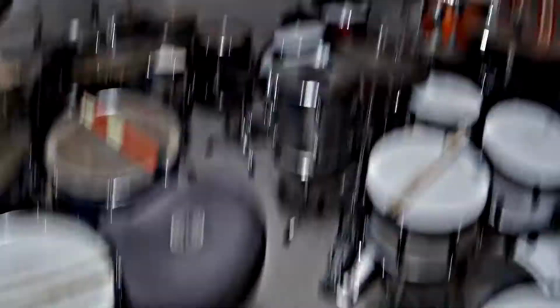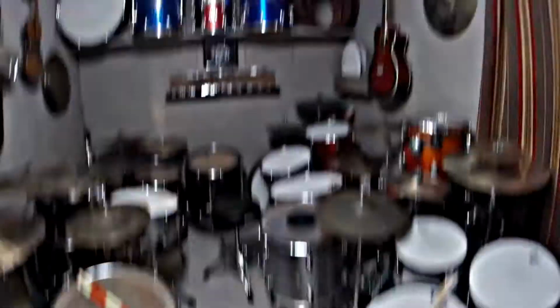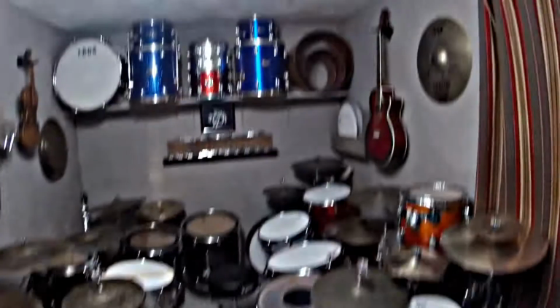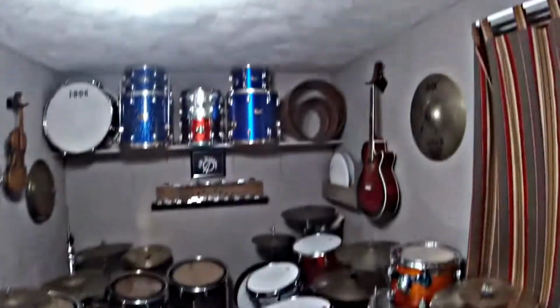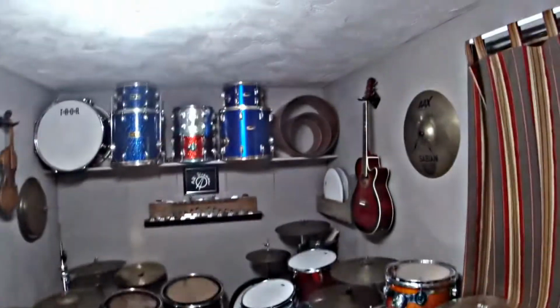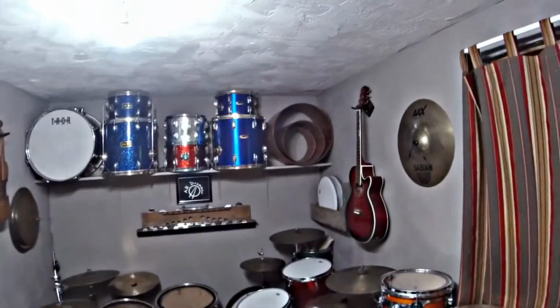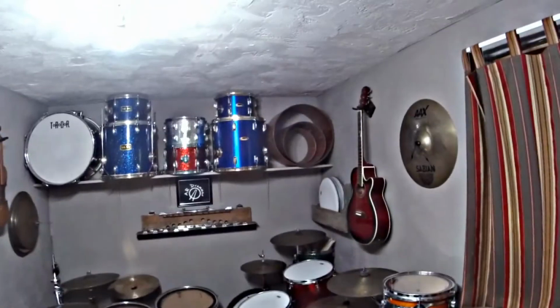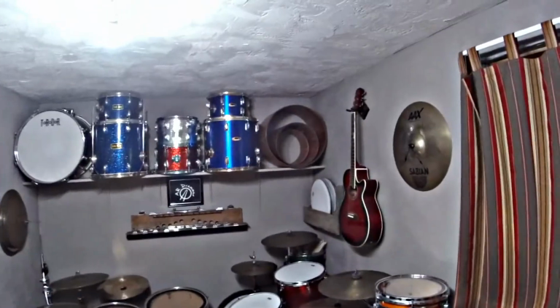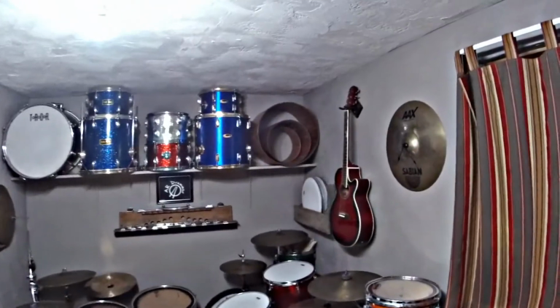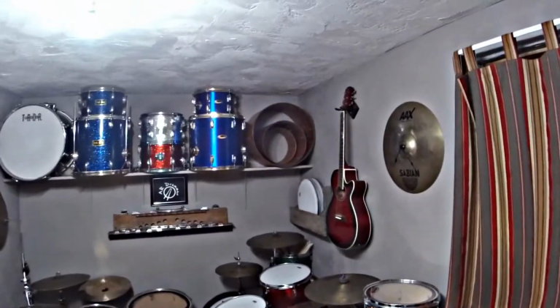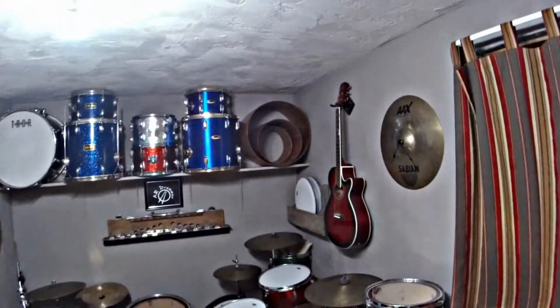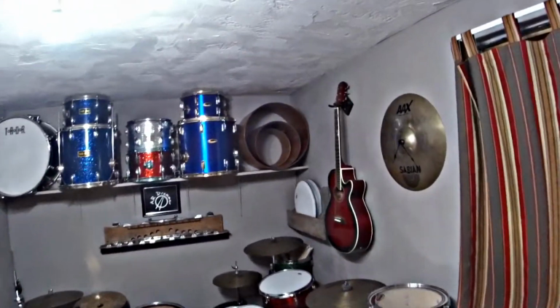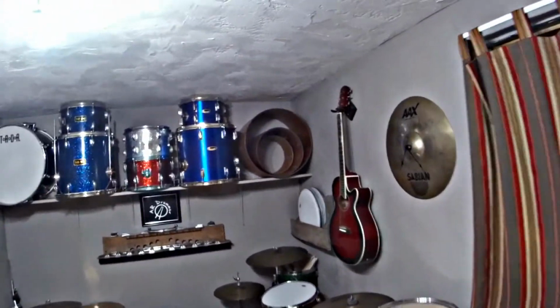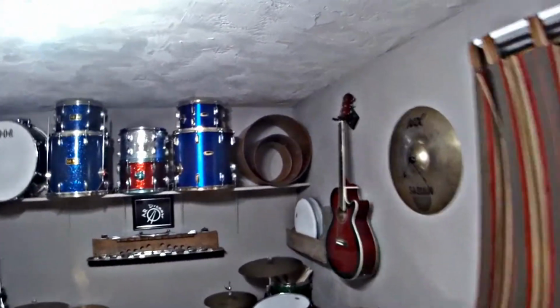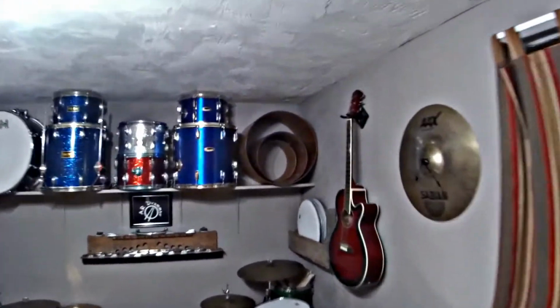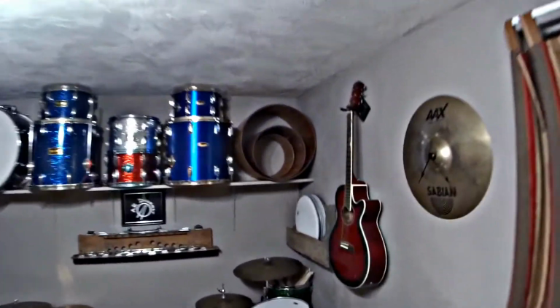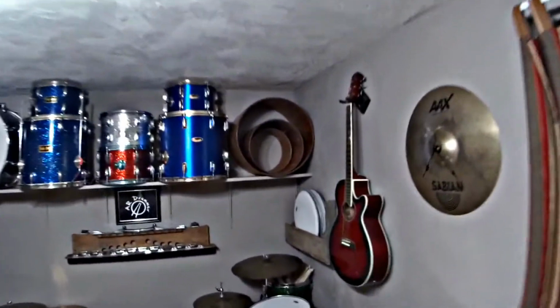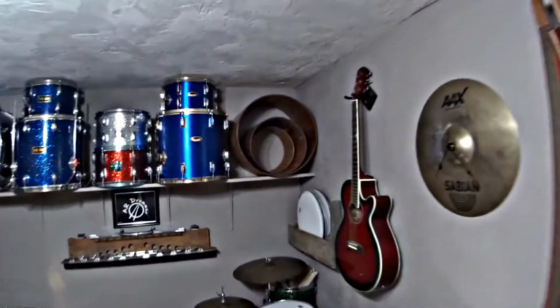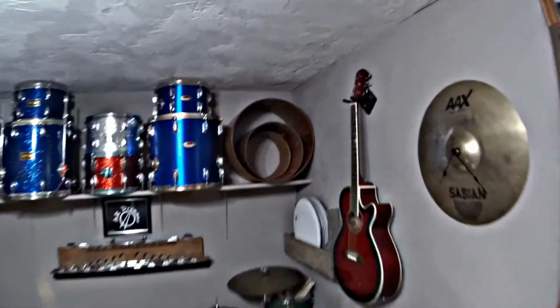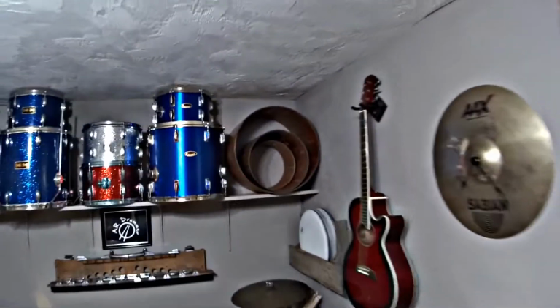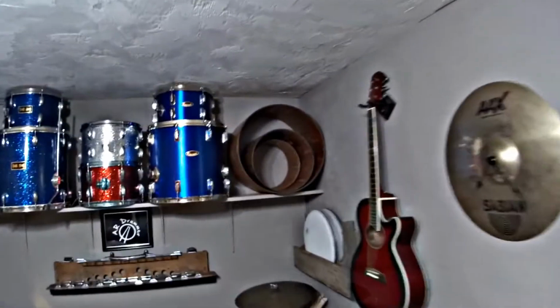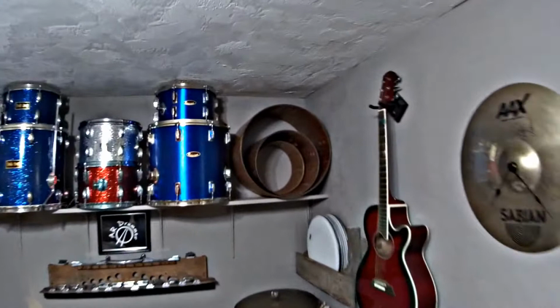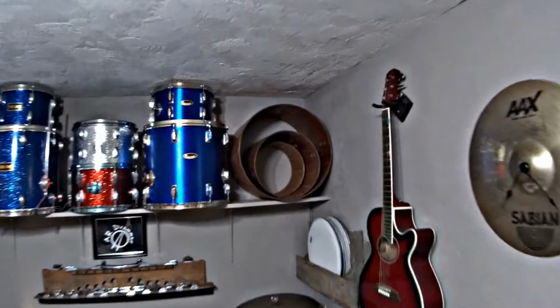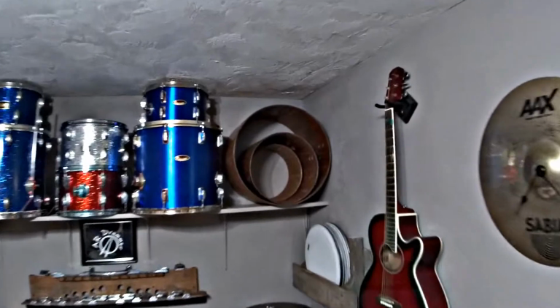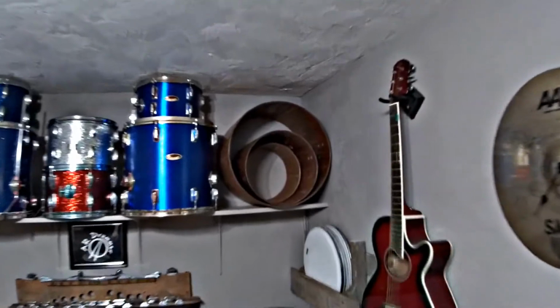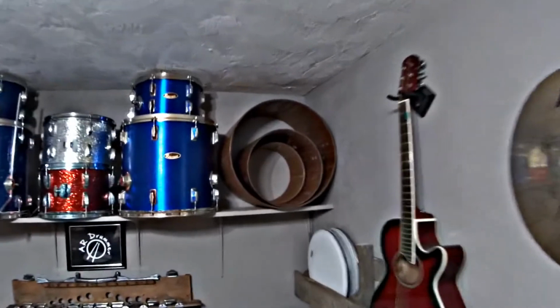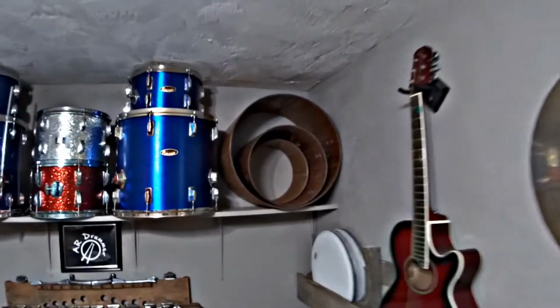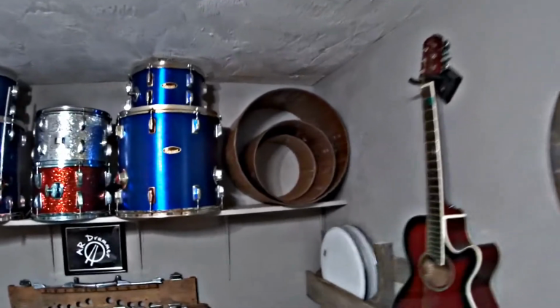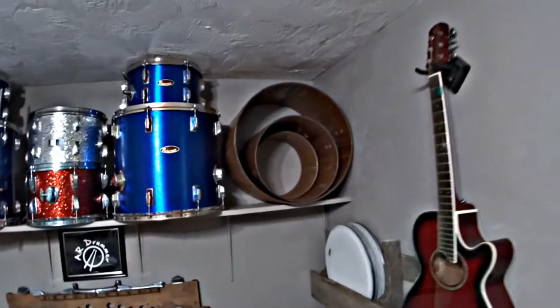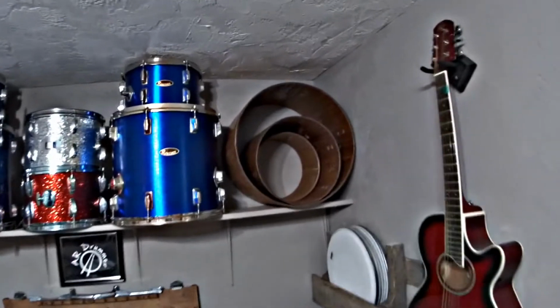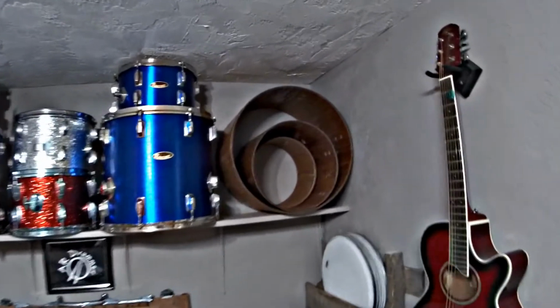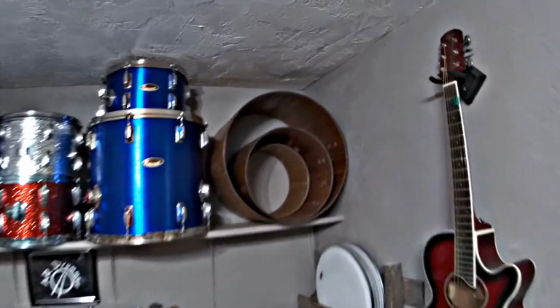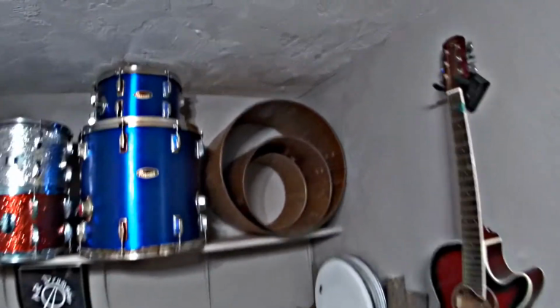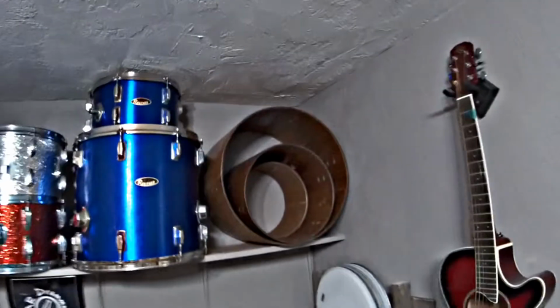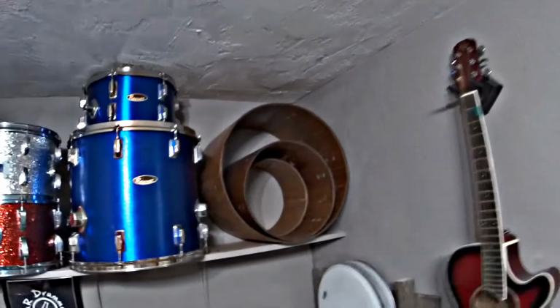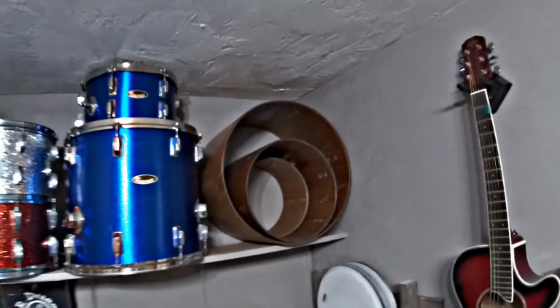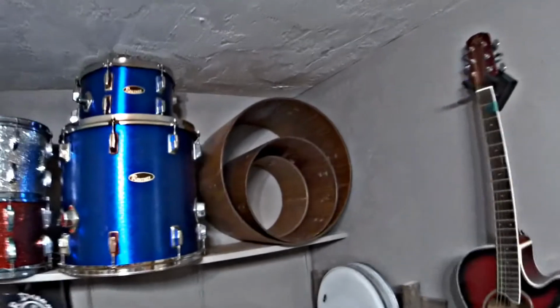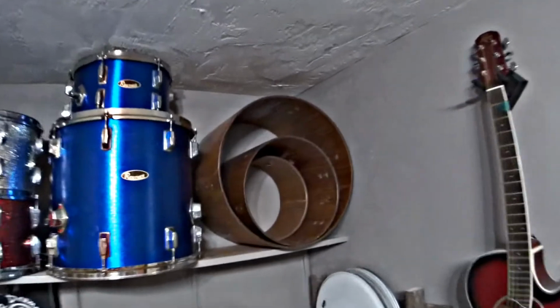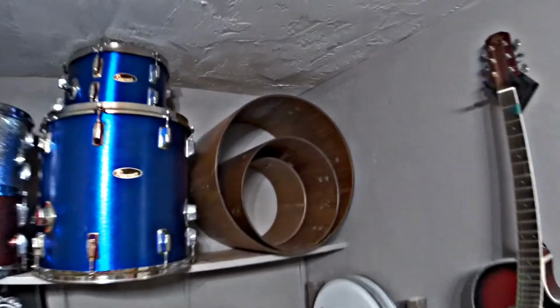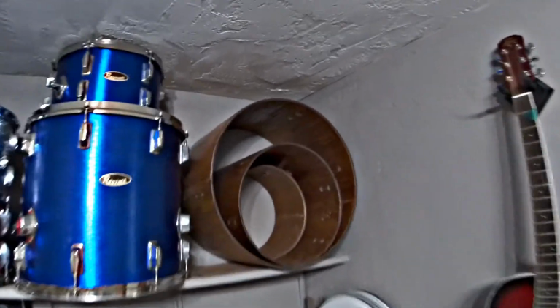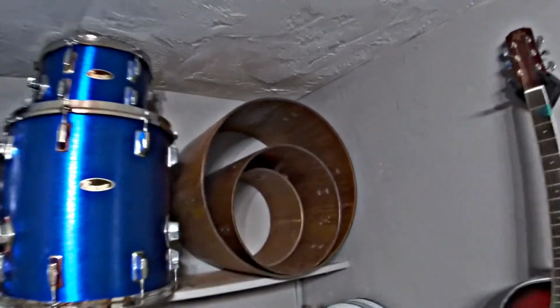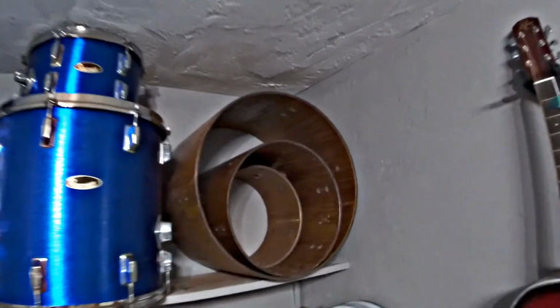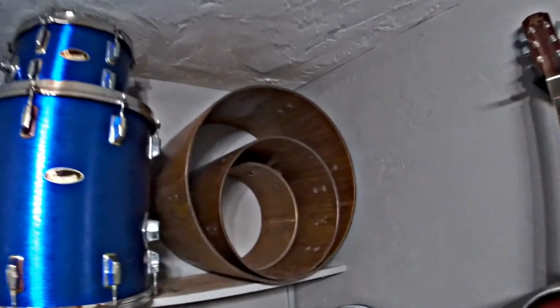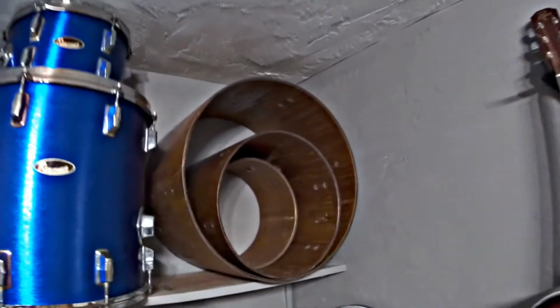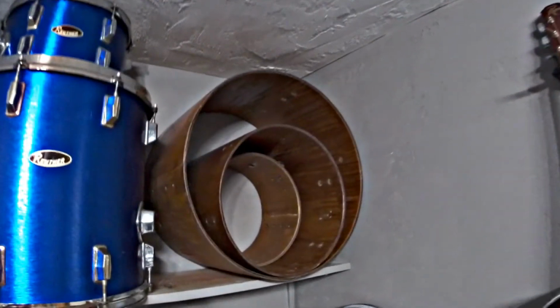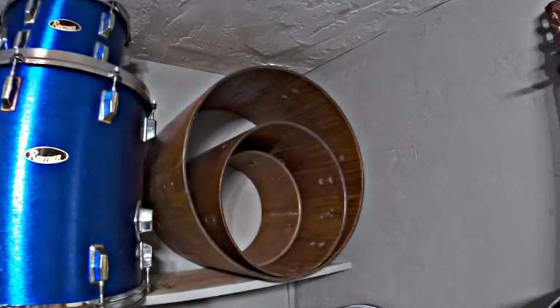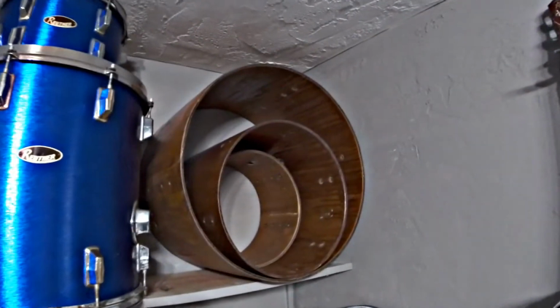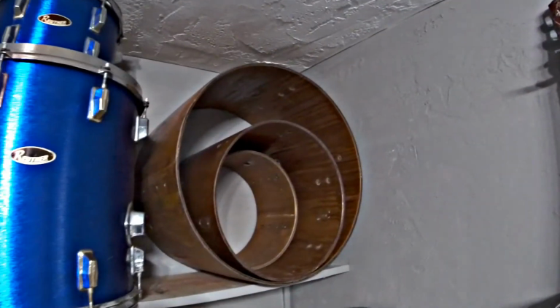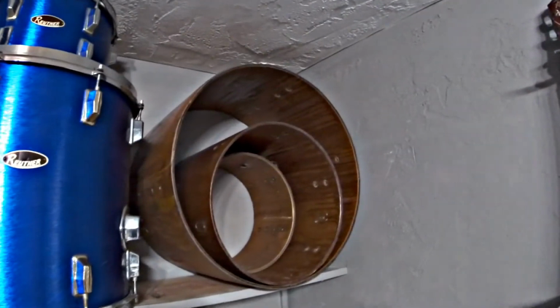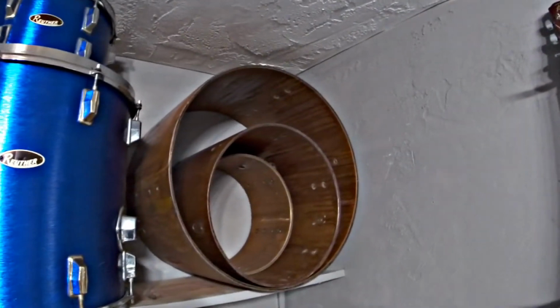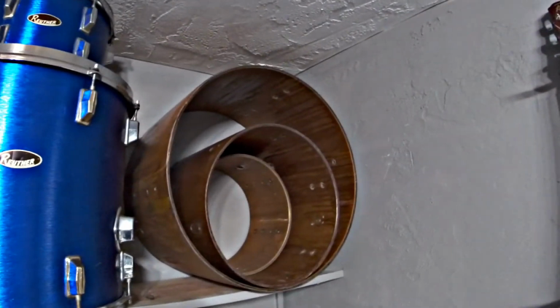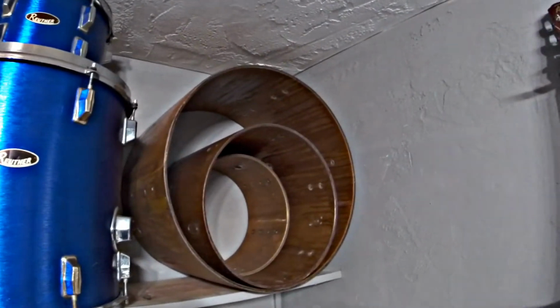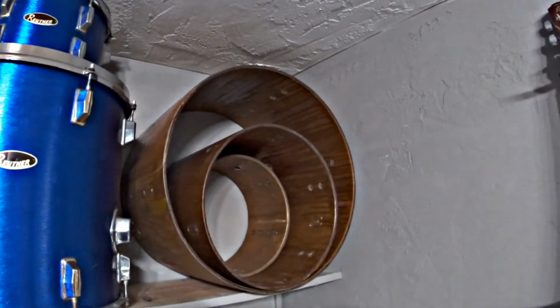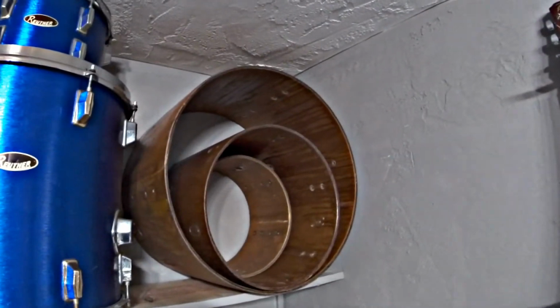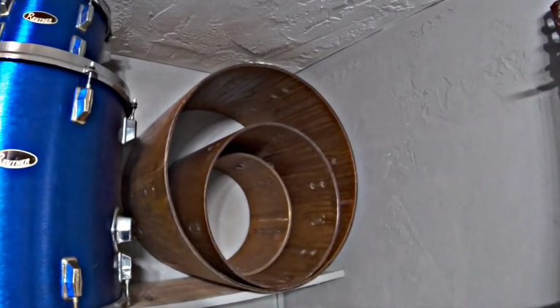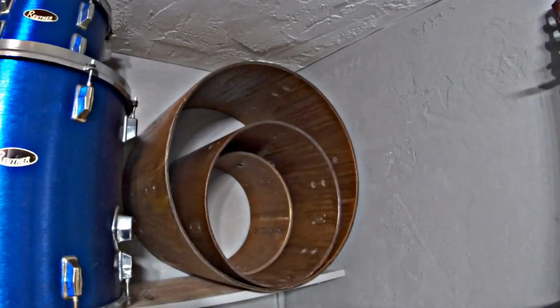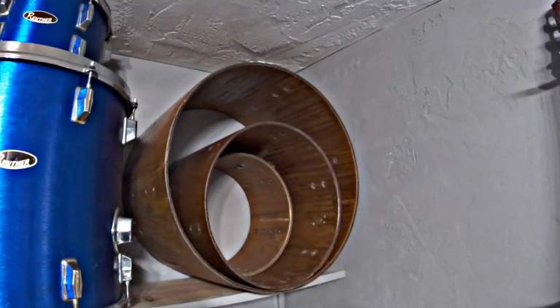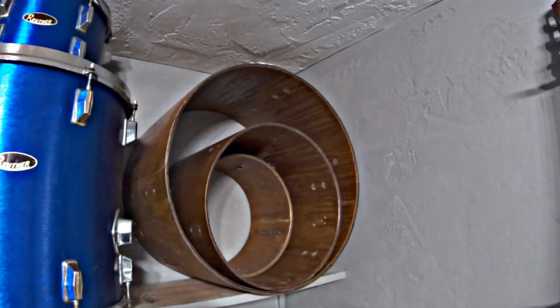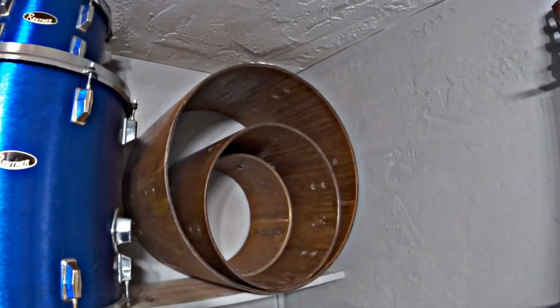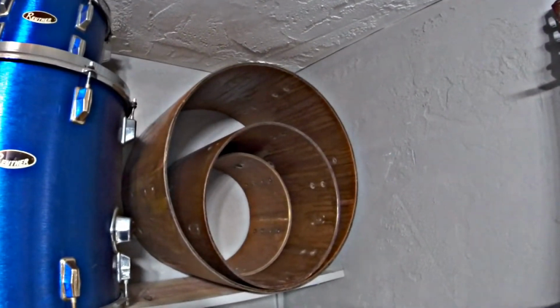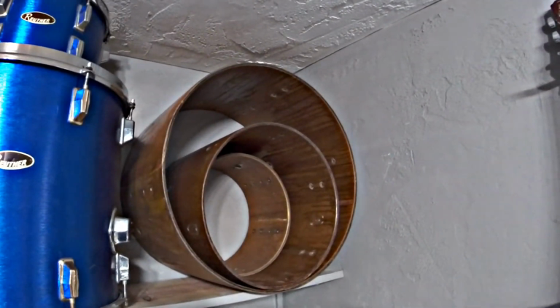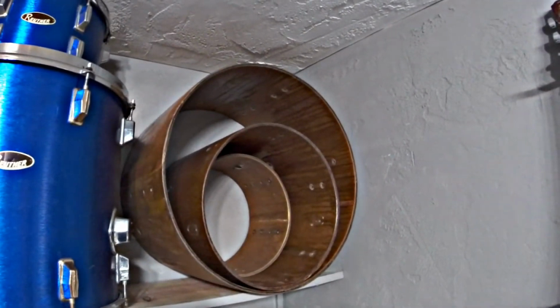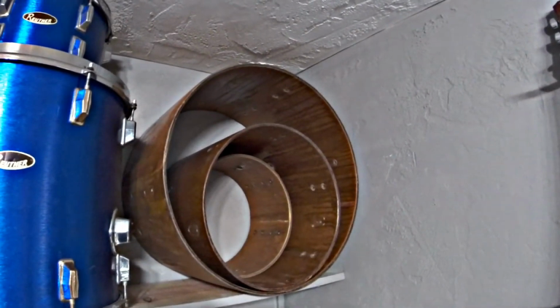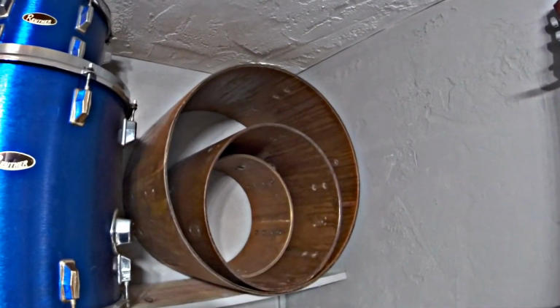The drum set up there. I've got the shells ready to go to wrap them with, and I'll get to that here in a second.